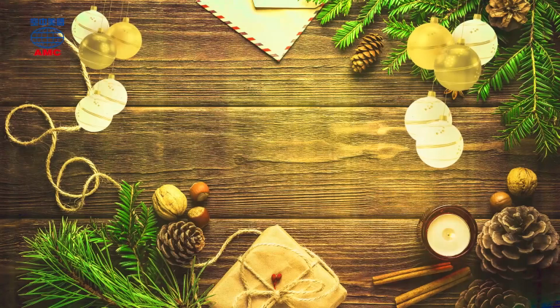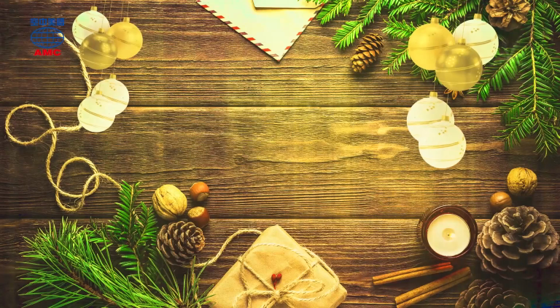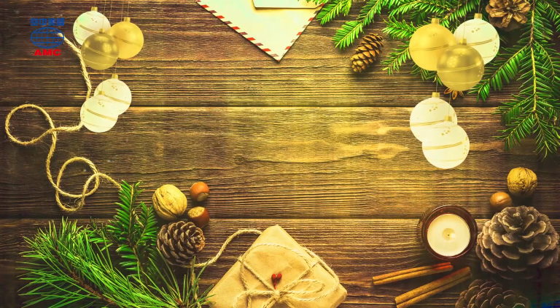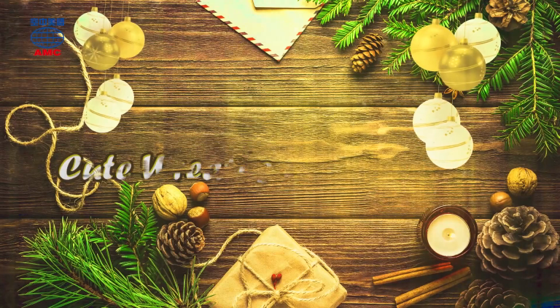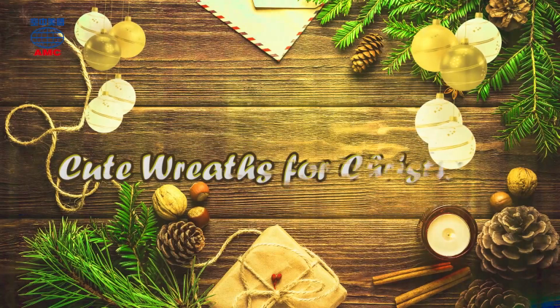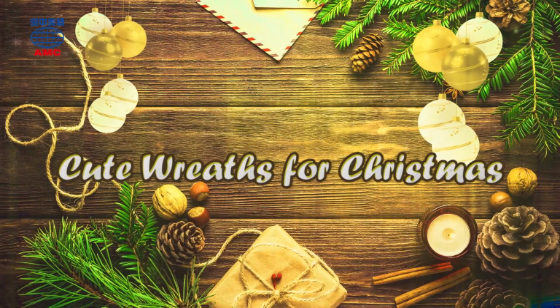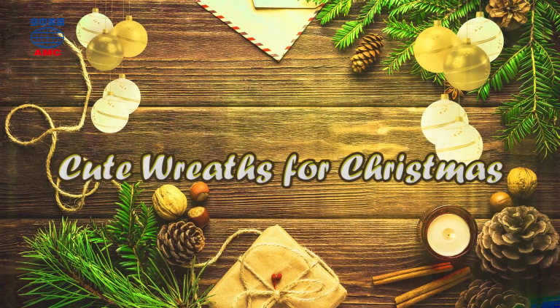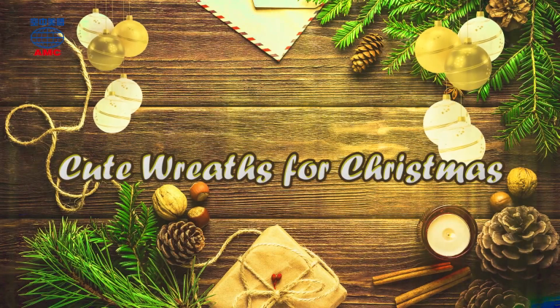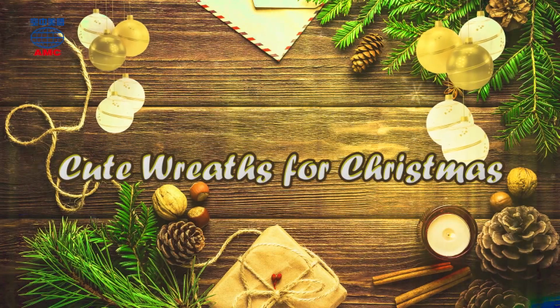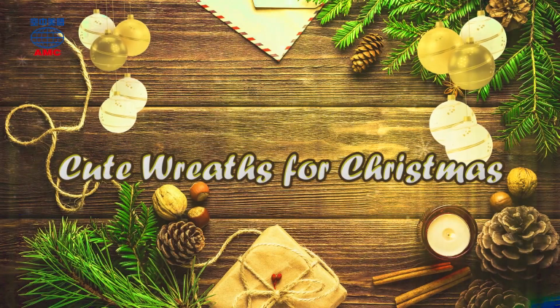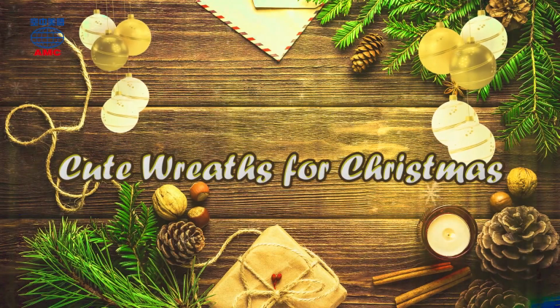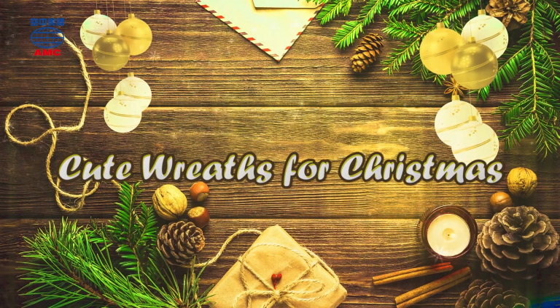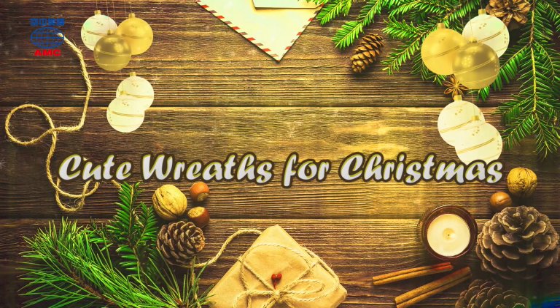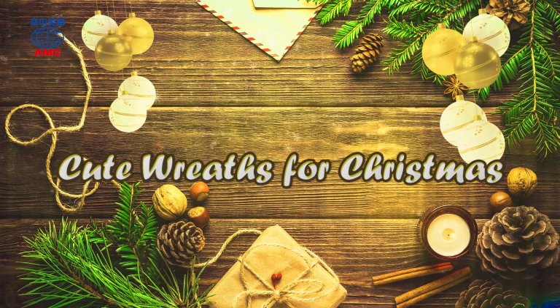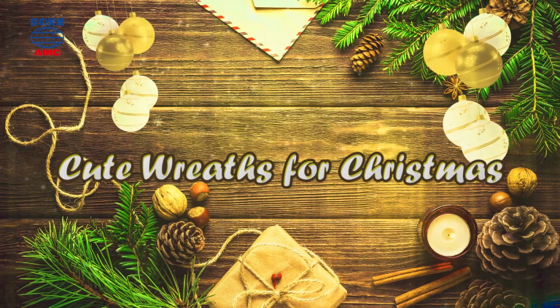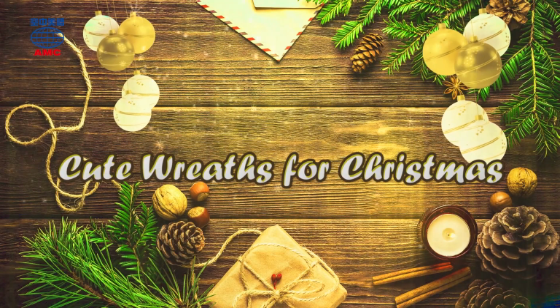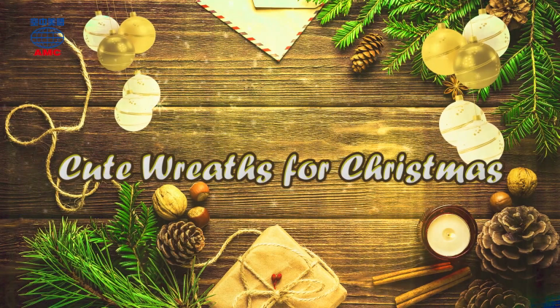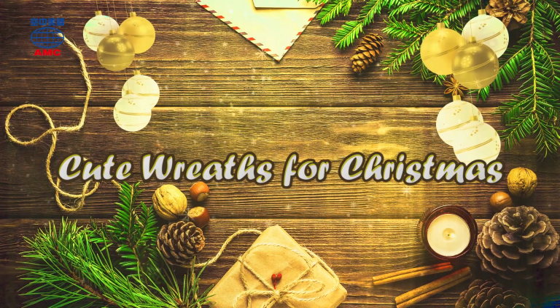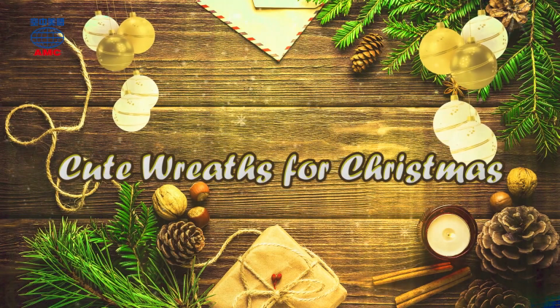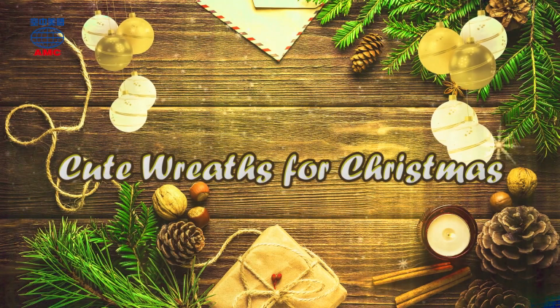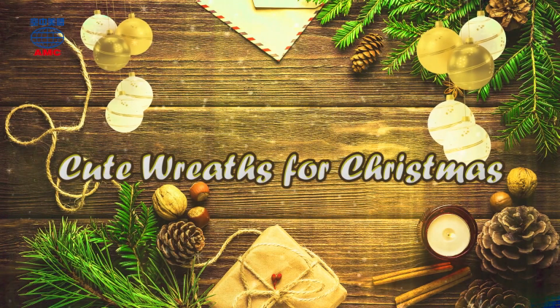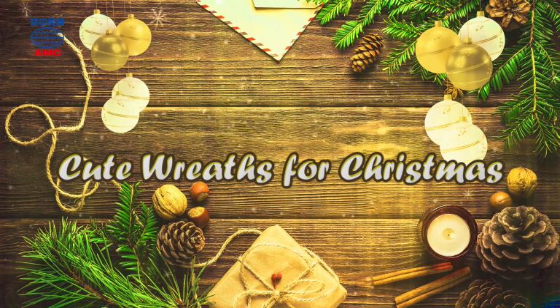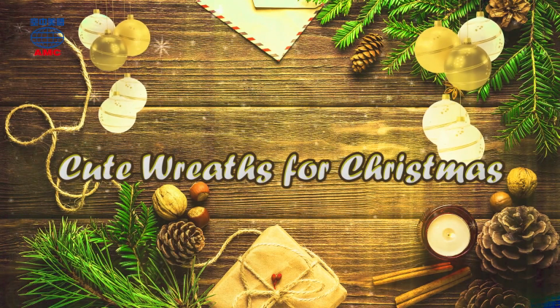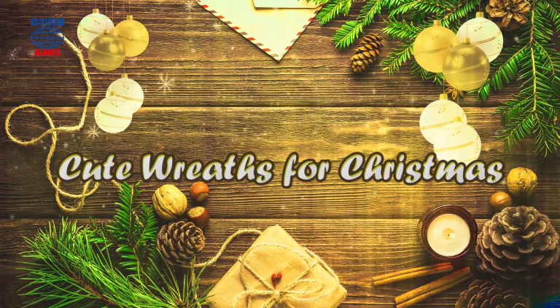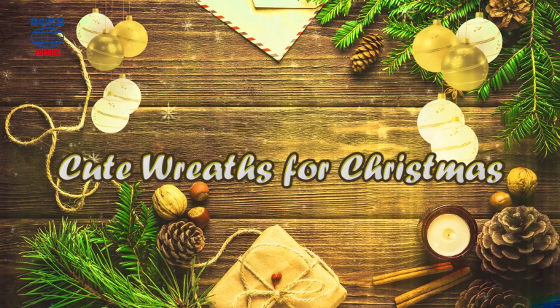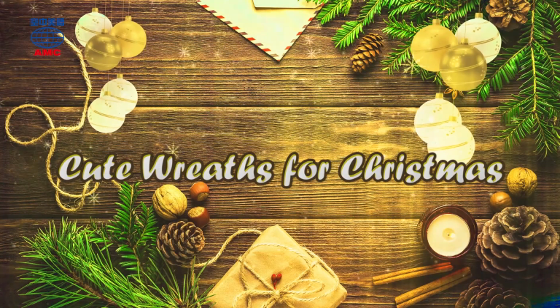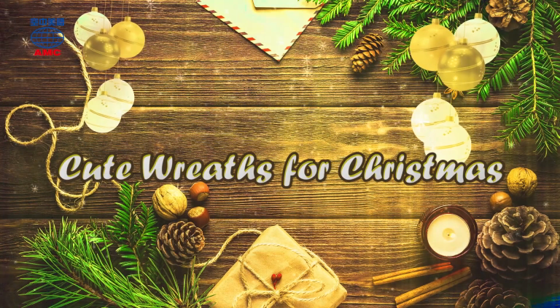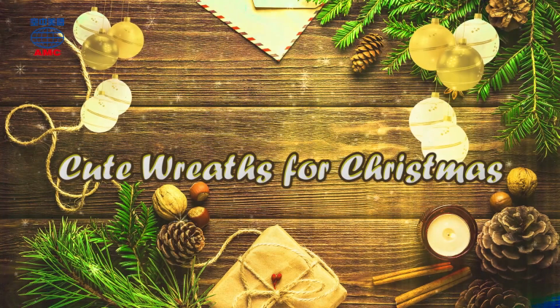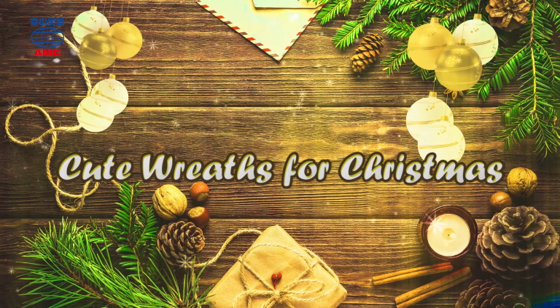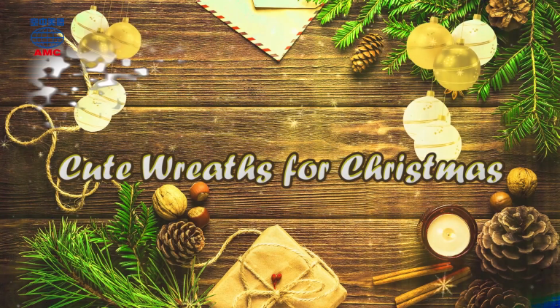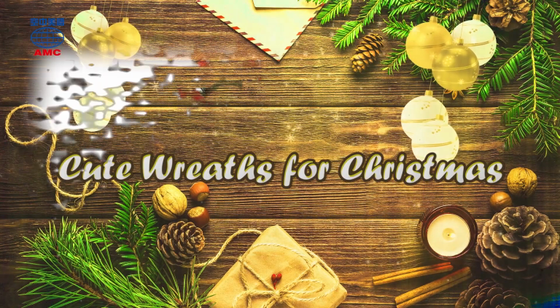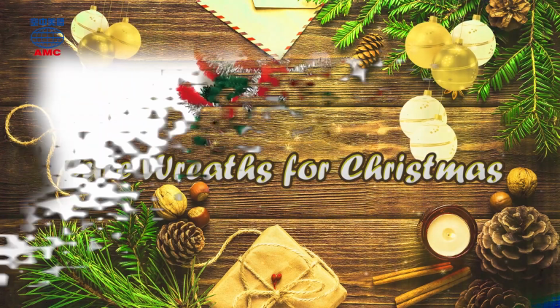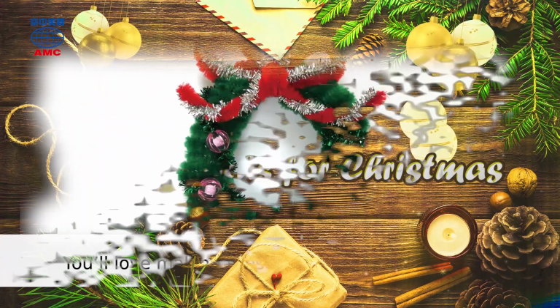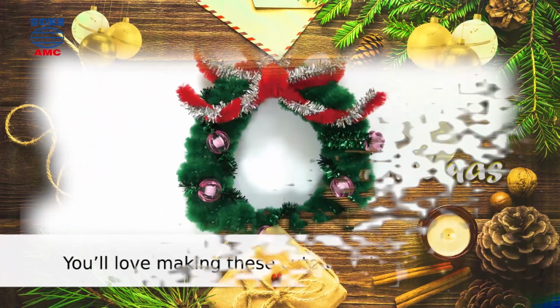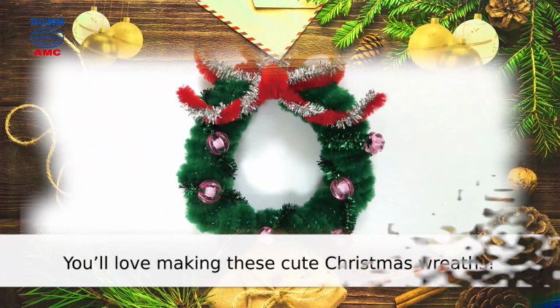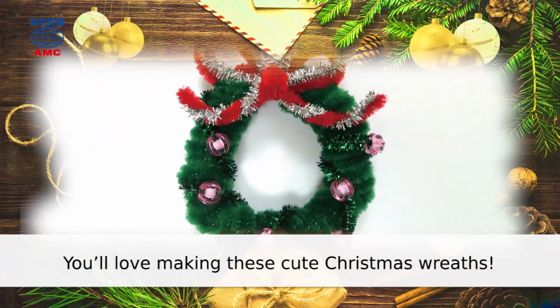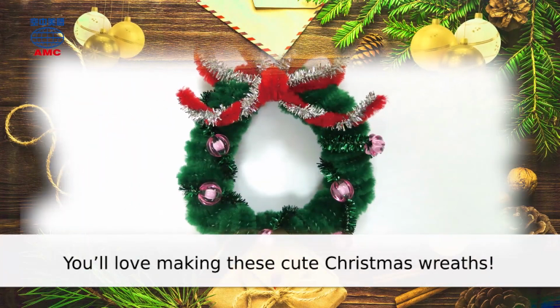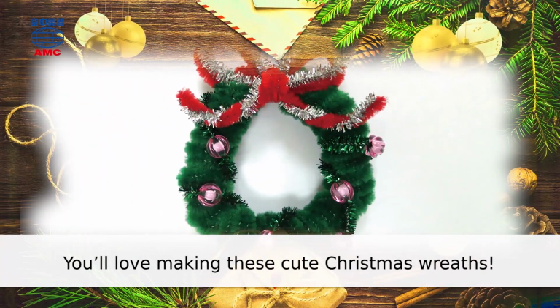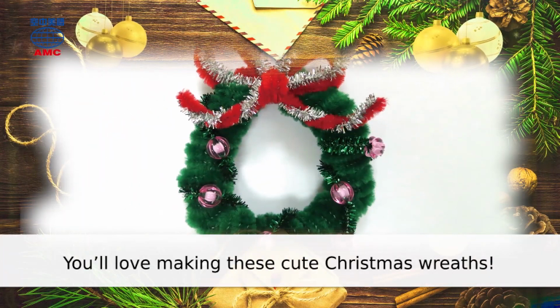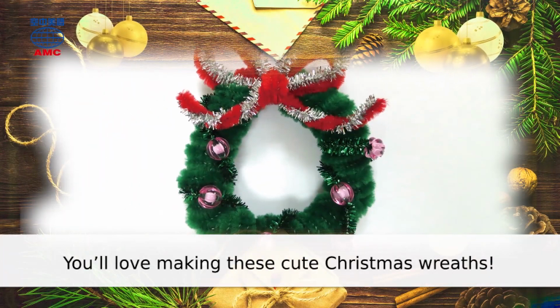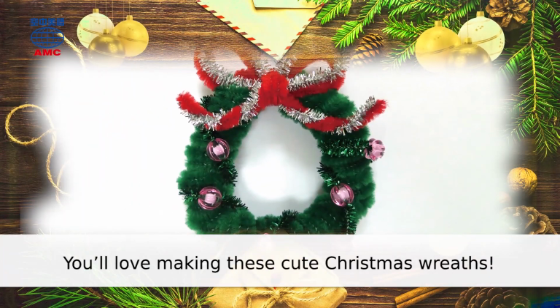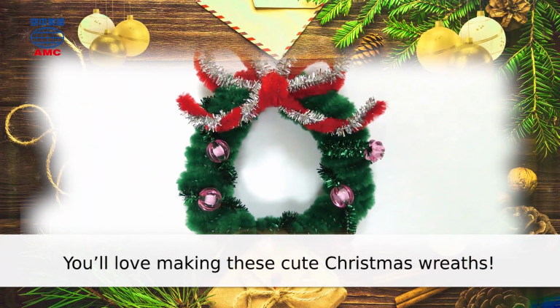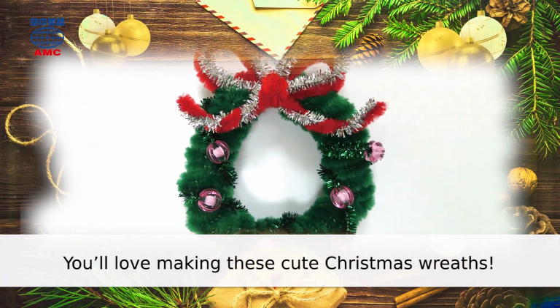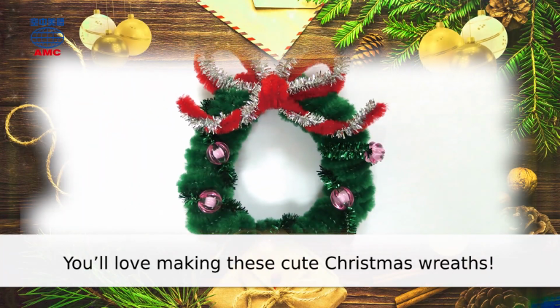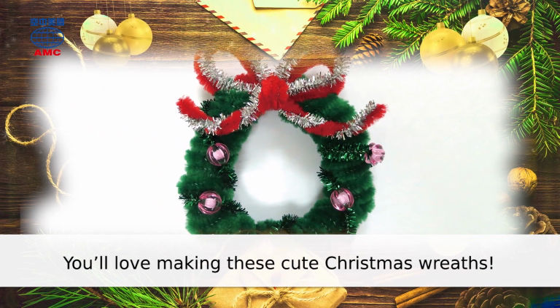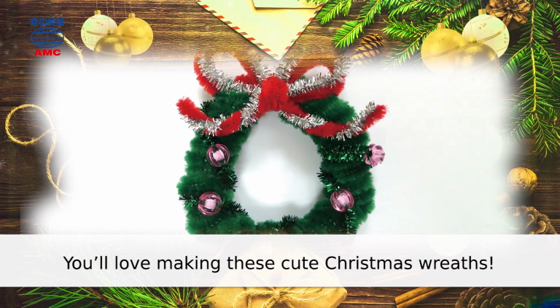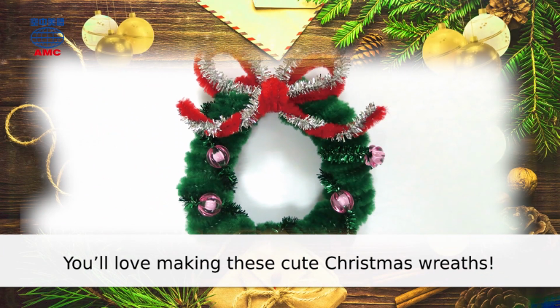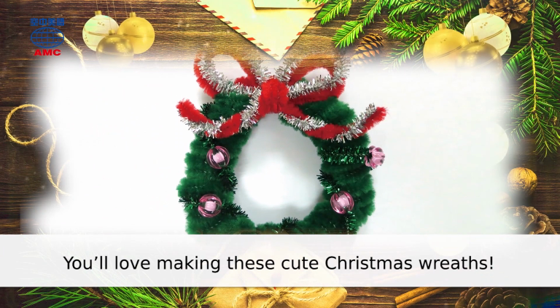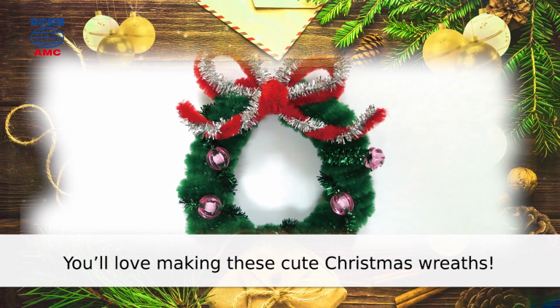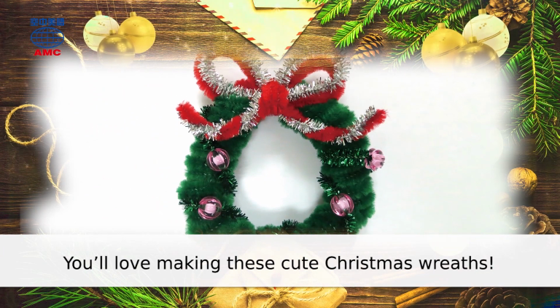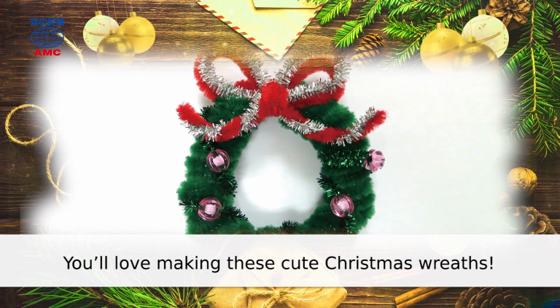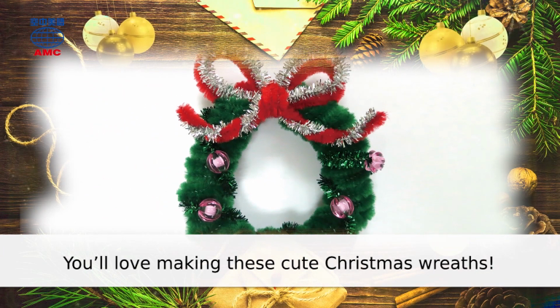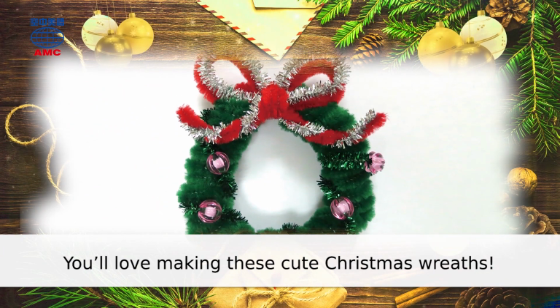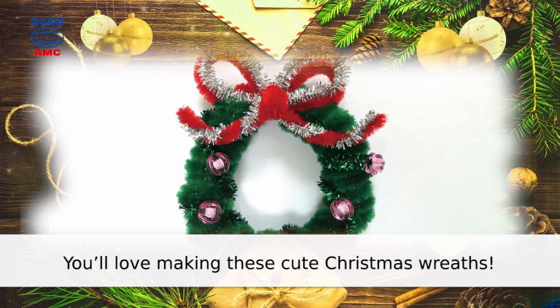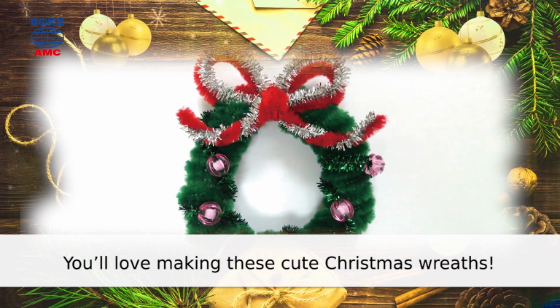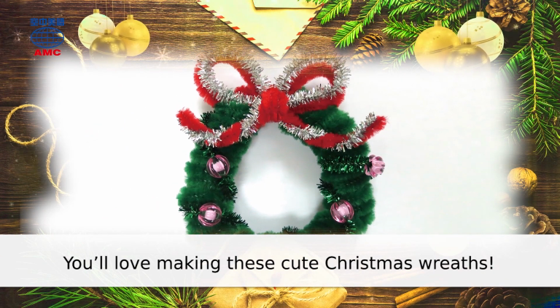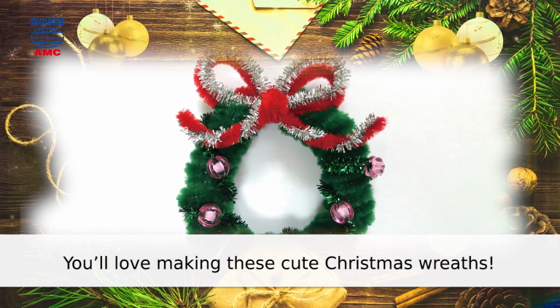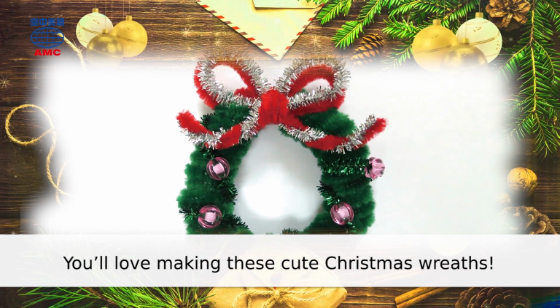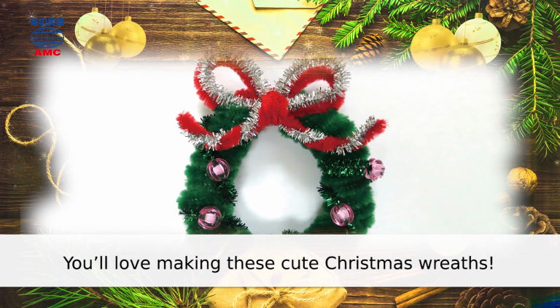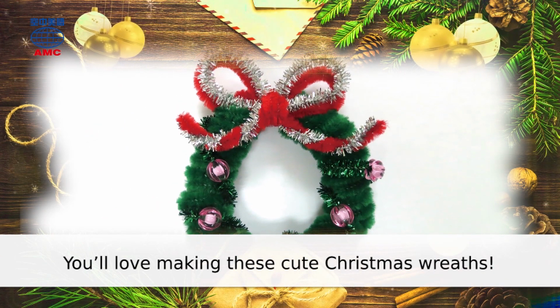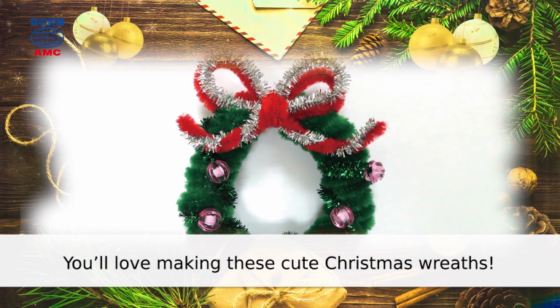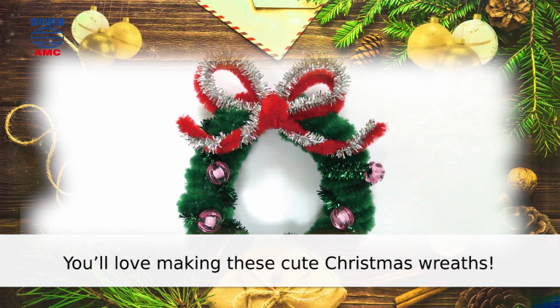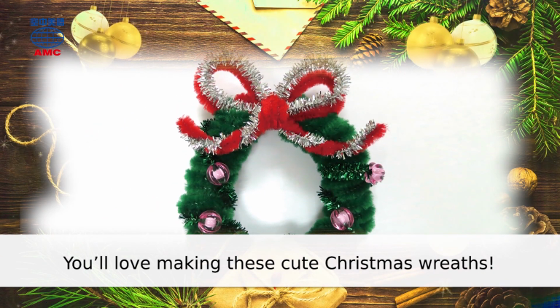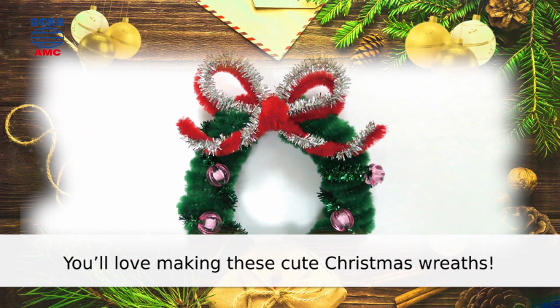Cute Wreaths for Christmas. You'll love making these cute Christmas wreaths.